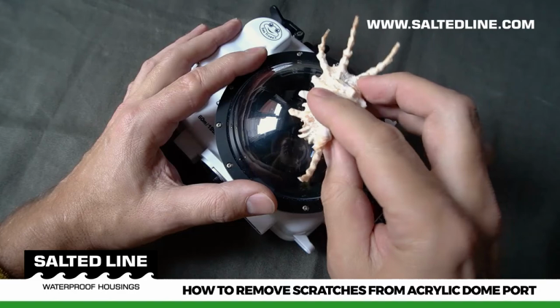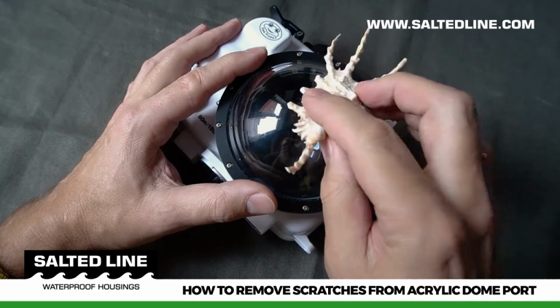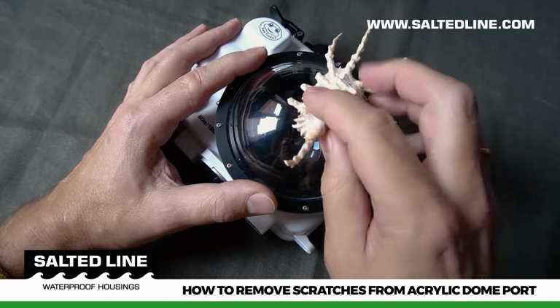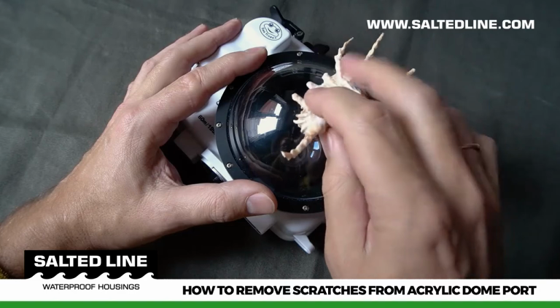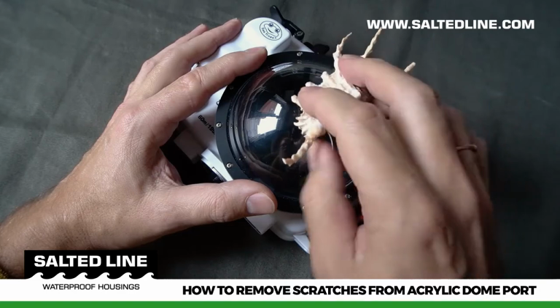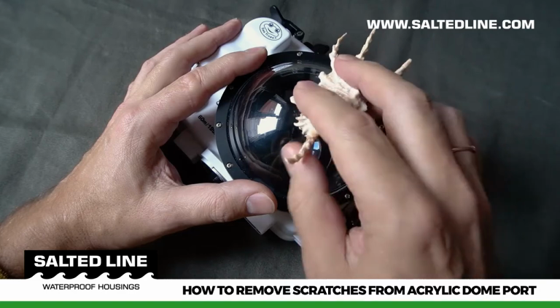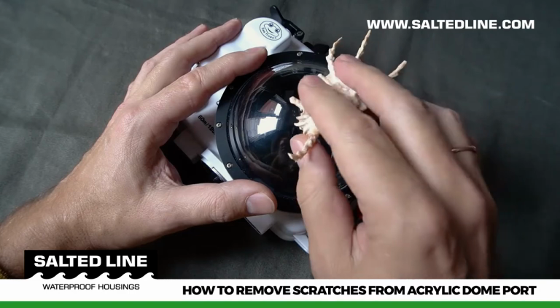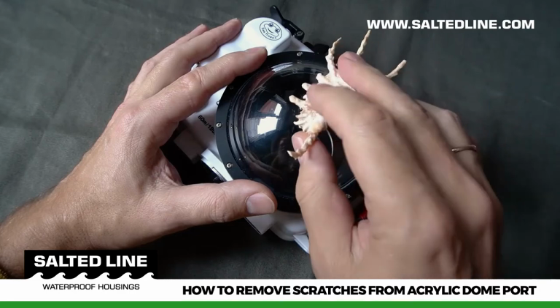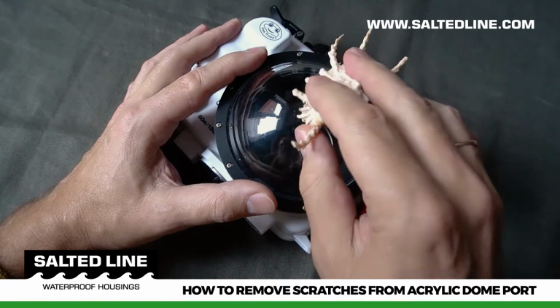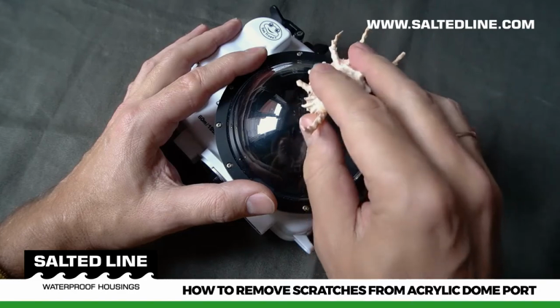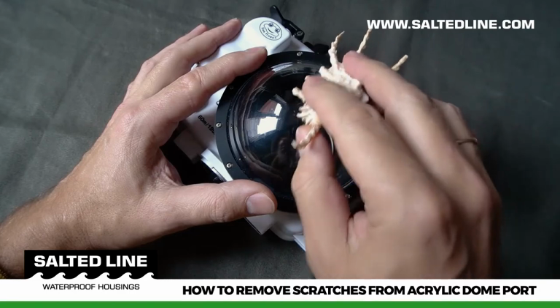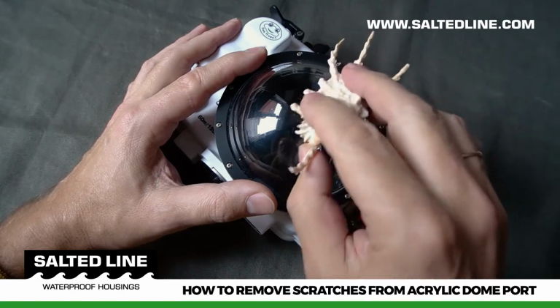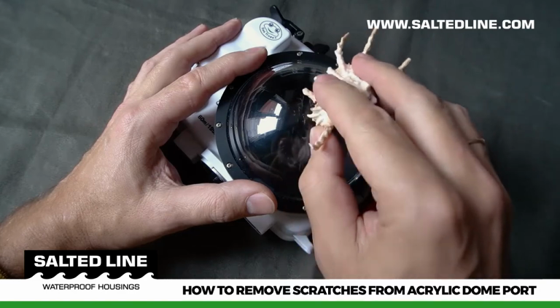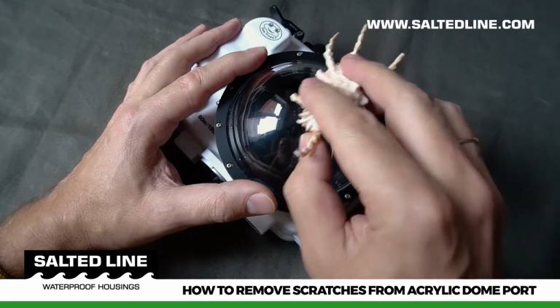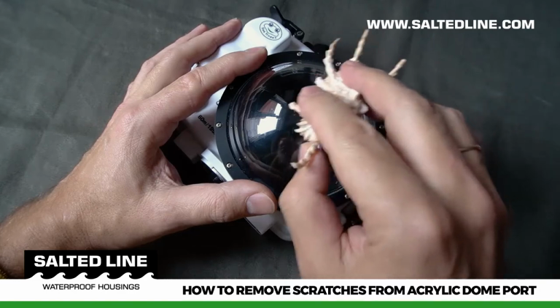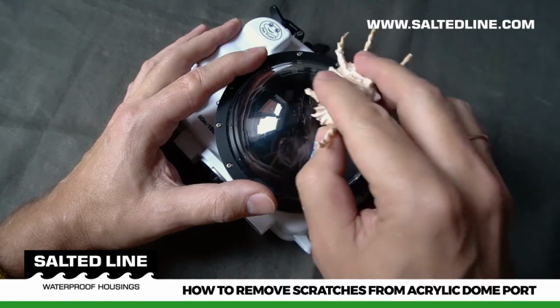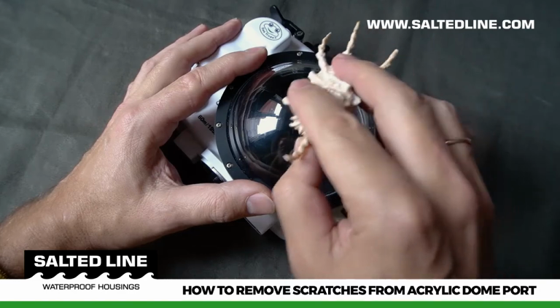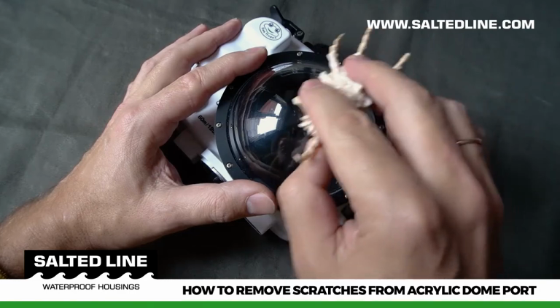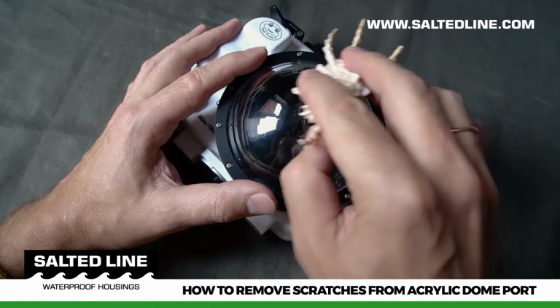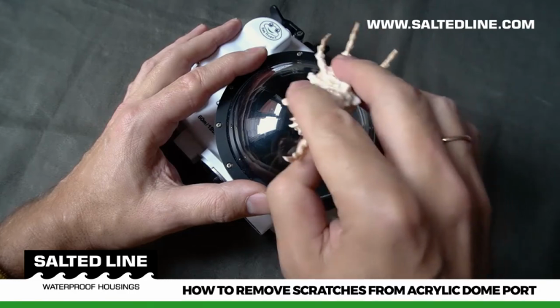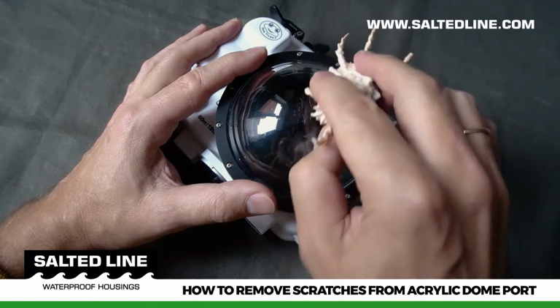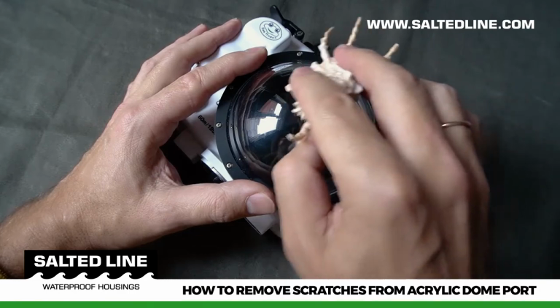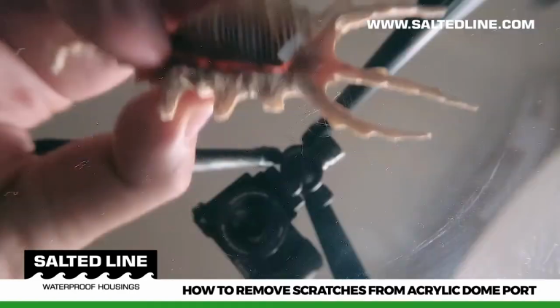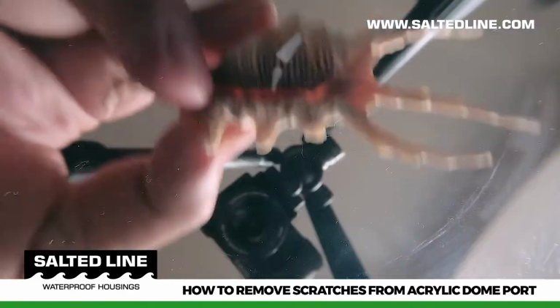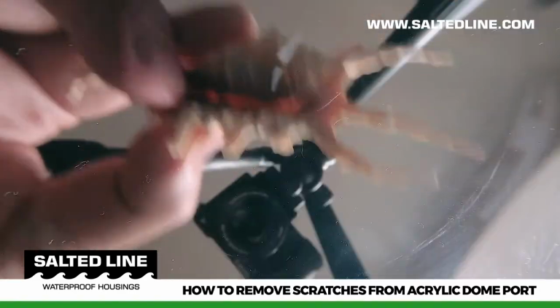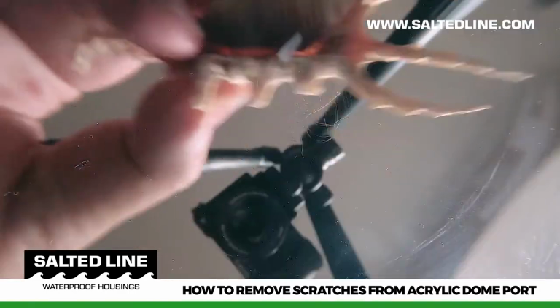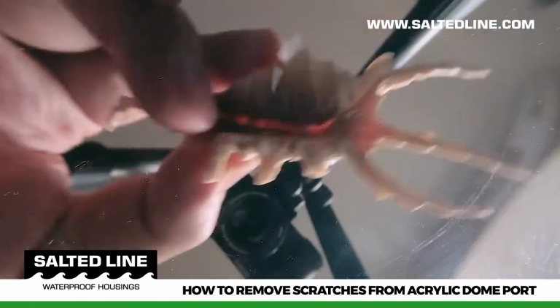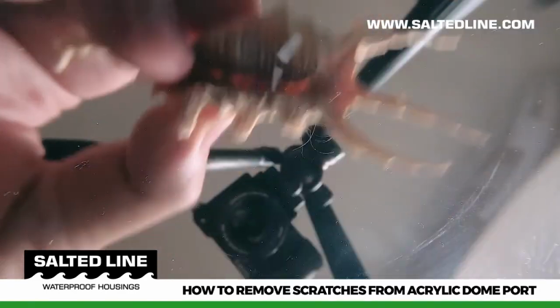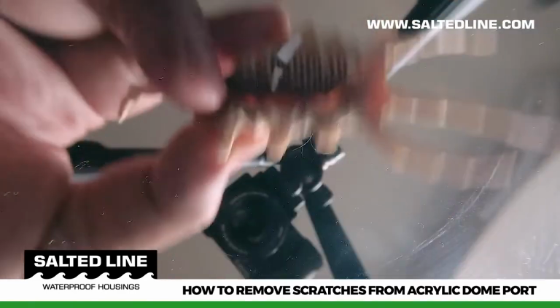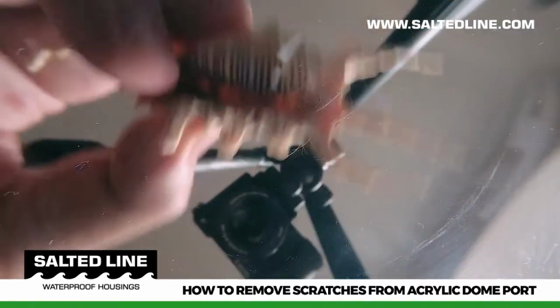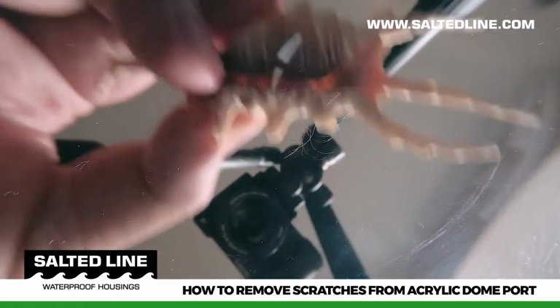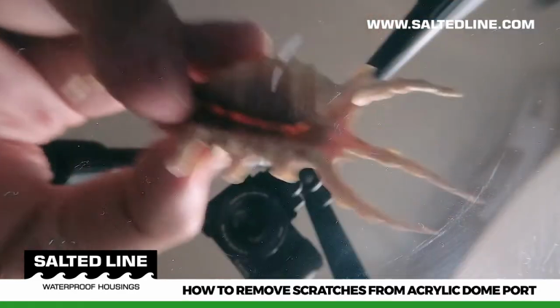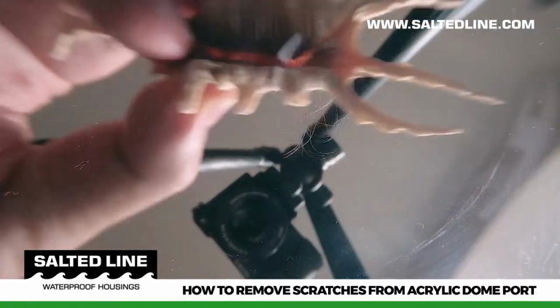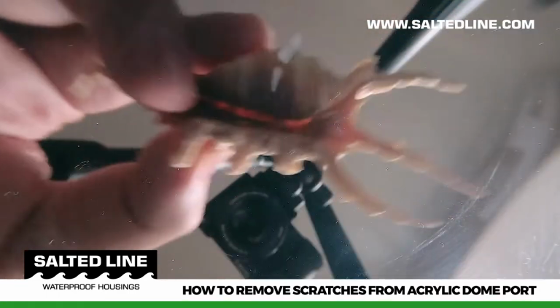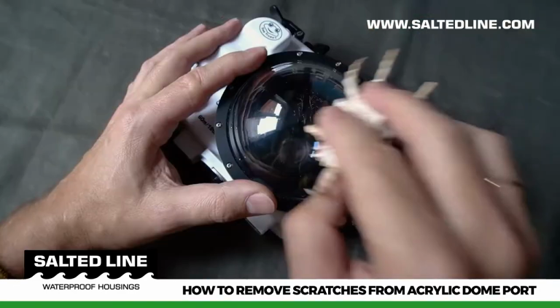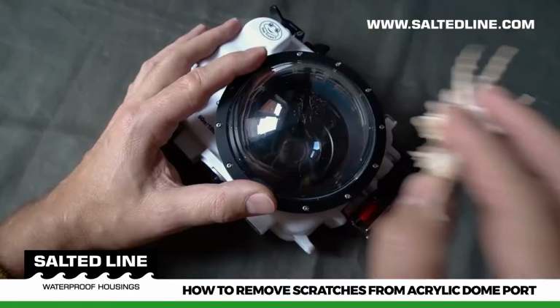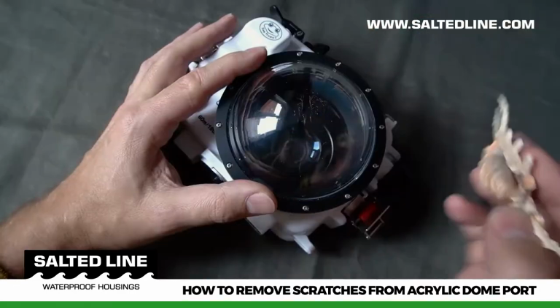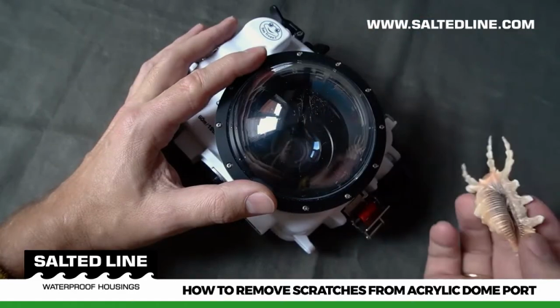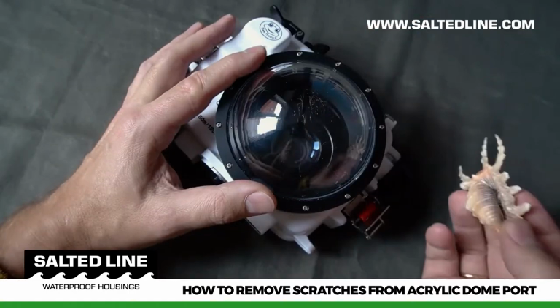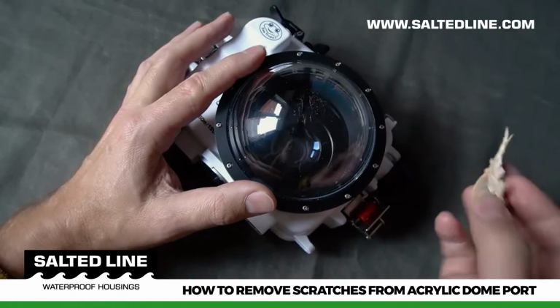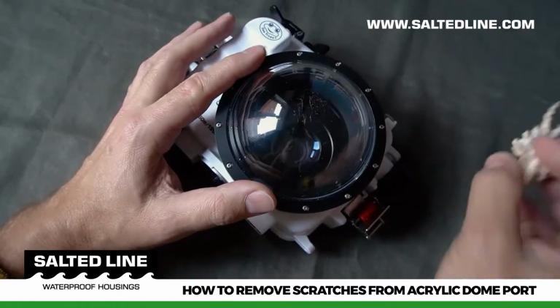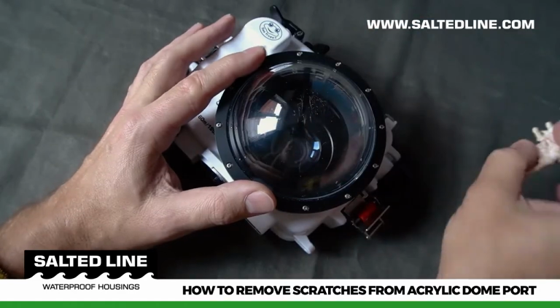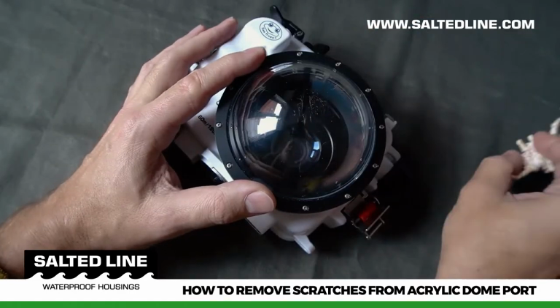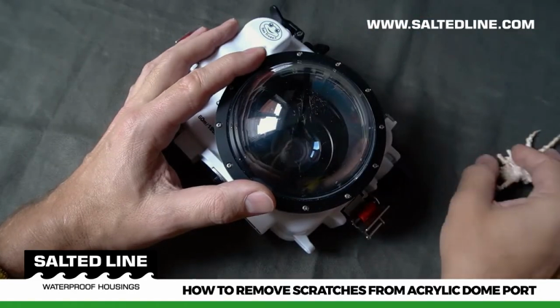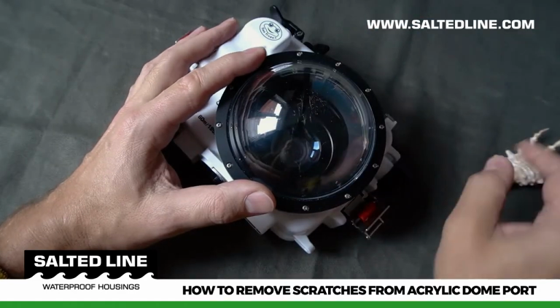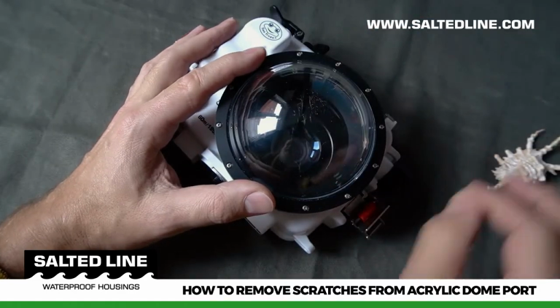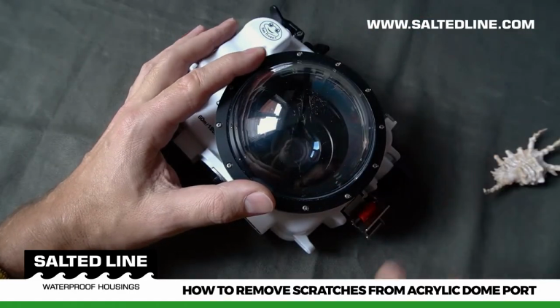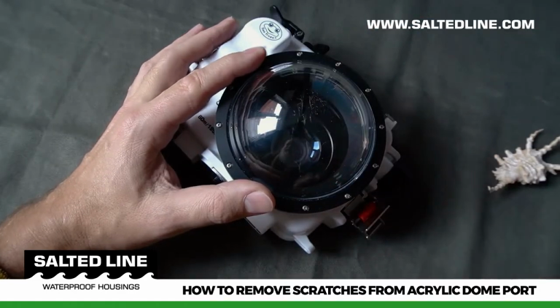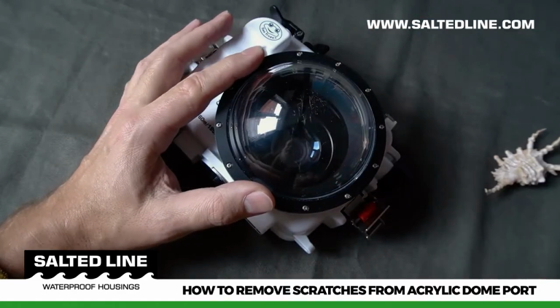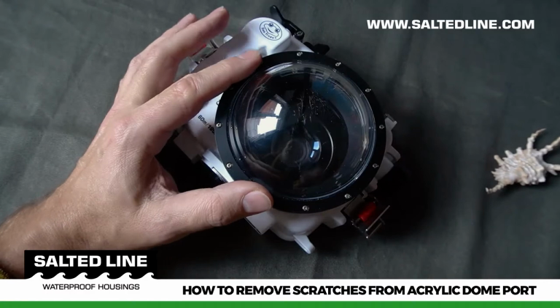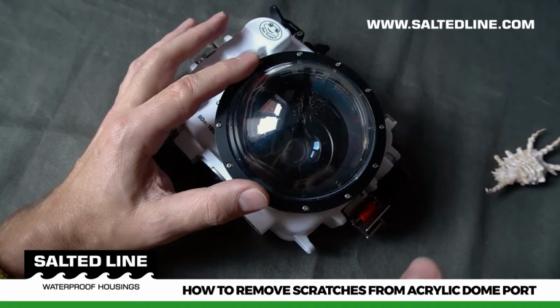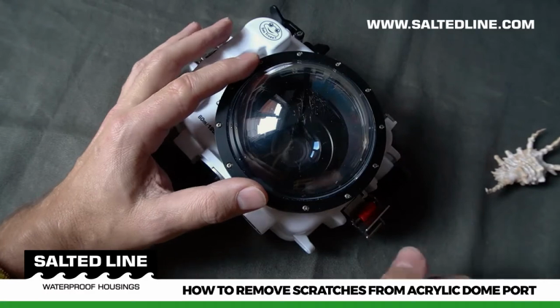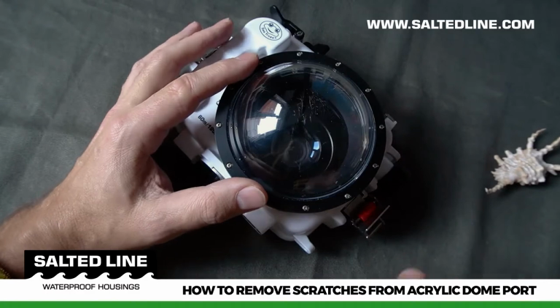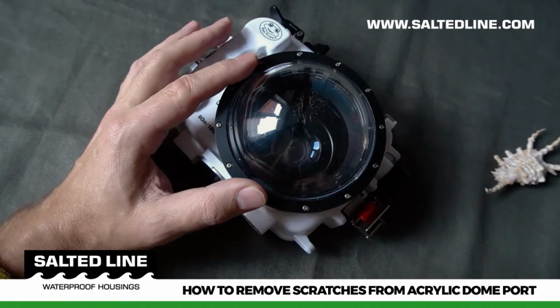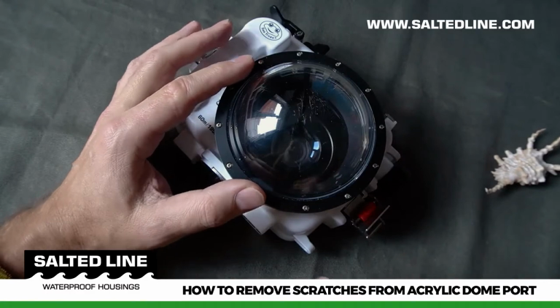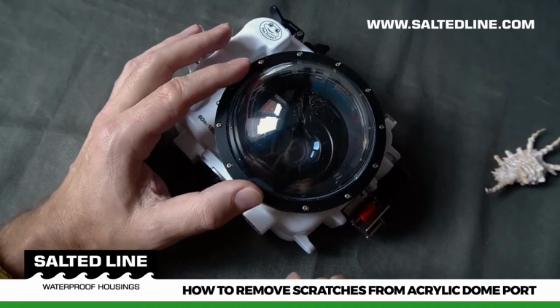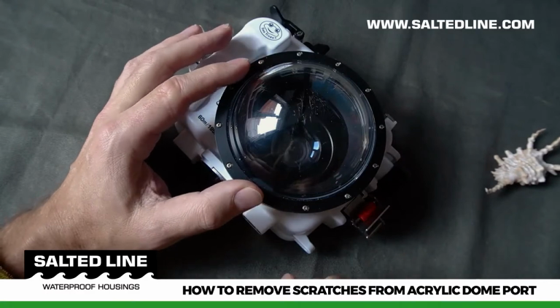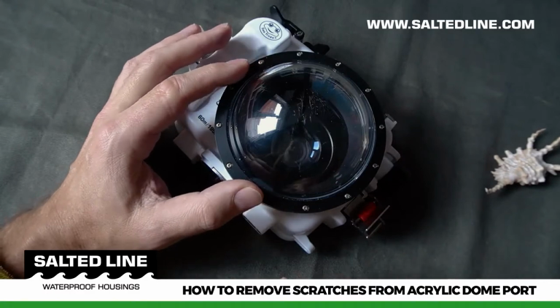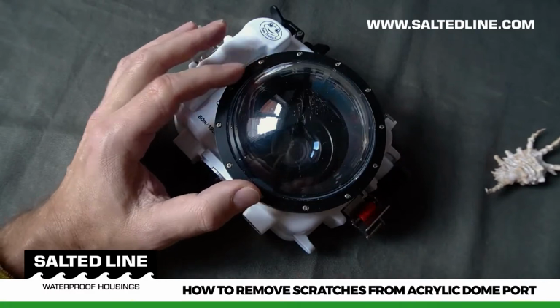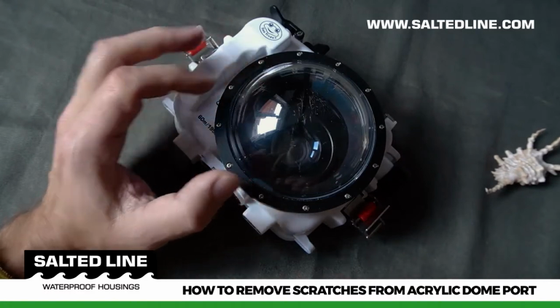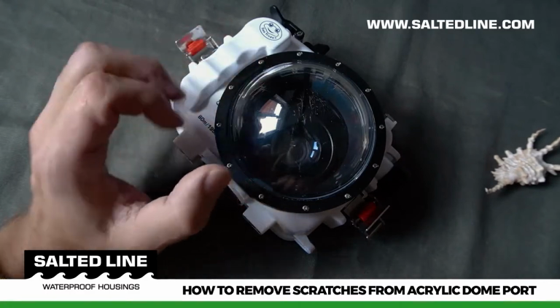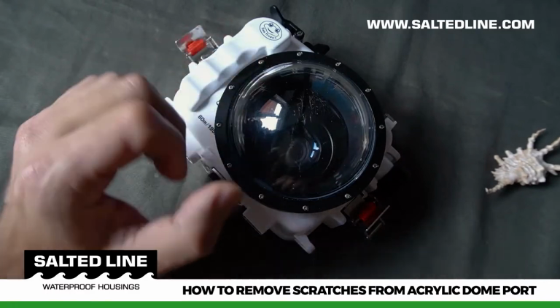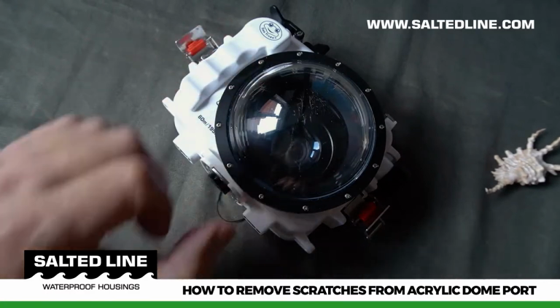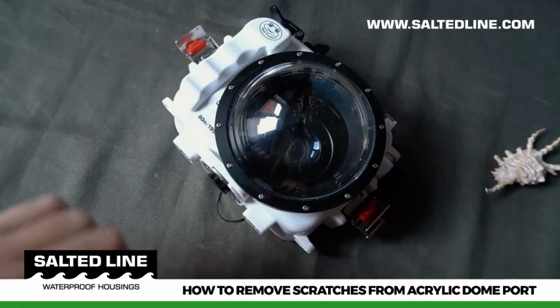In this video we will demonstrate how to remove scratches from the acrylic dome port. Let's begin.